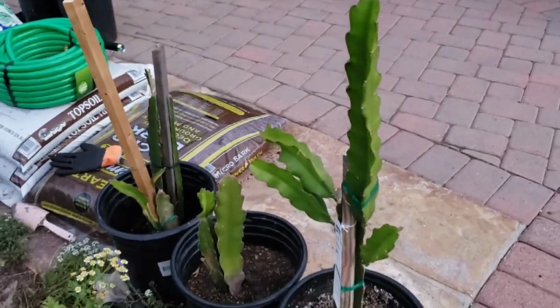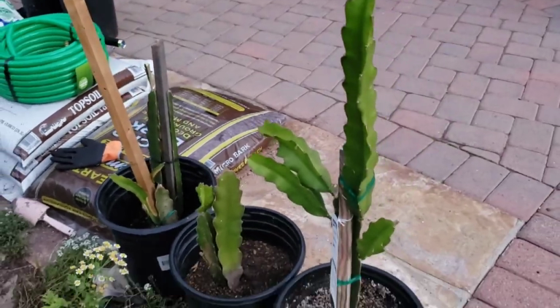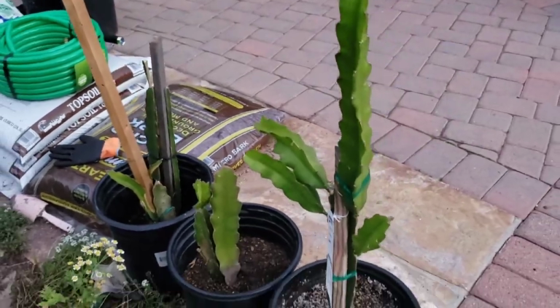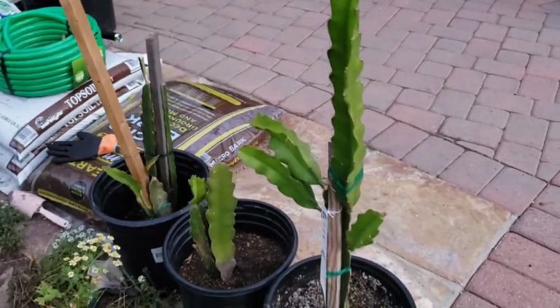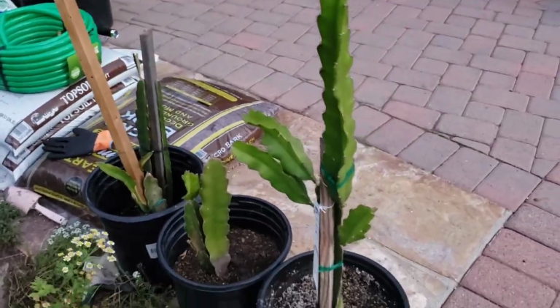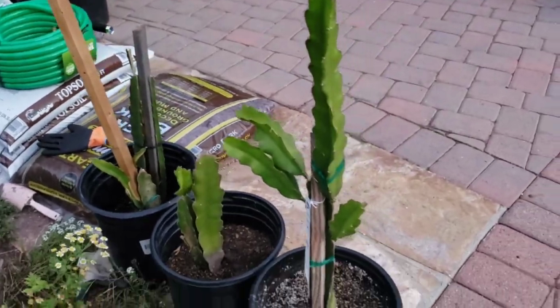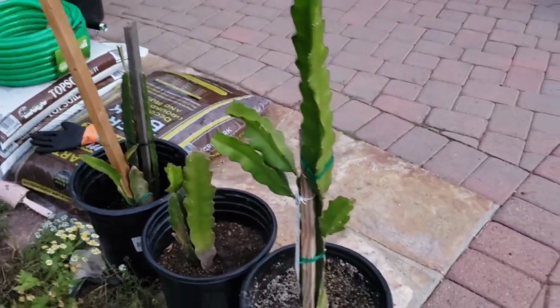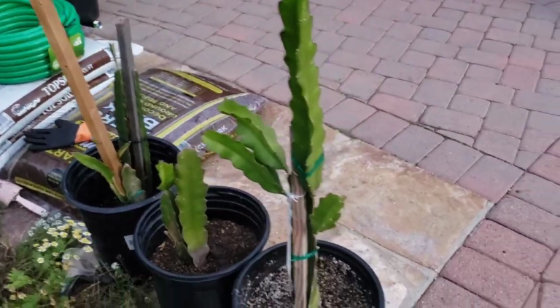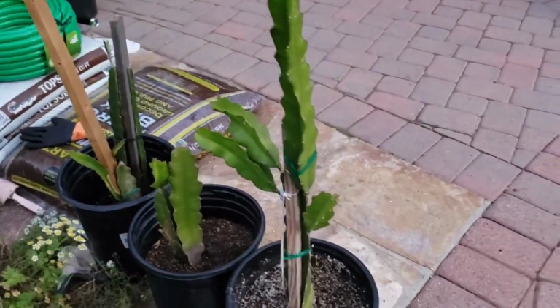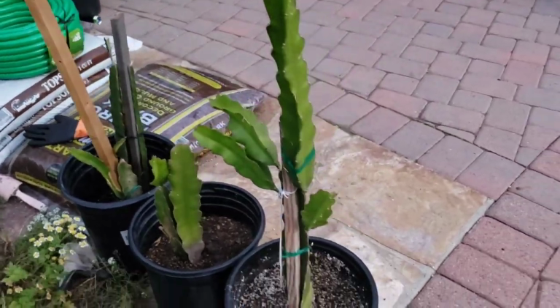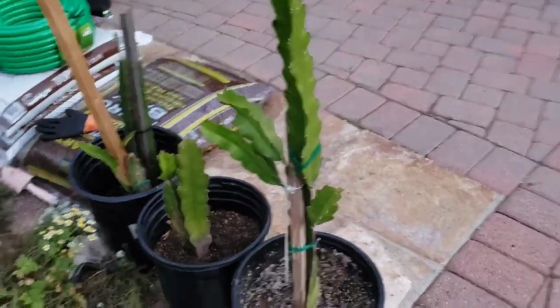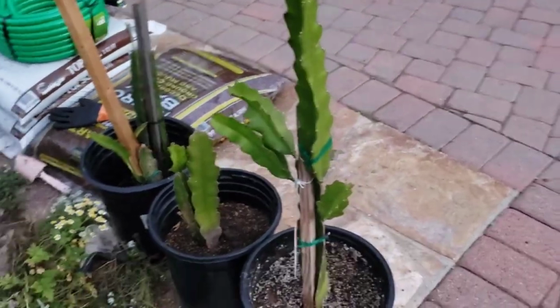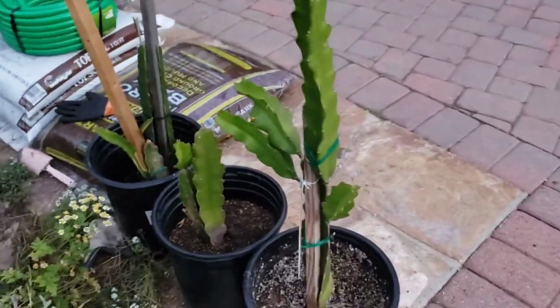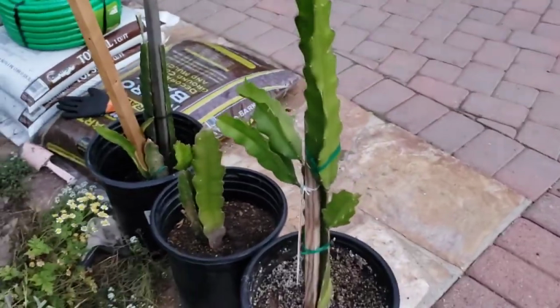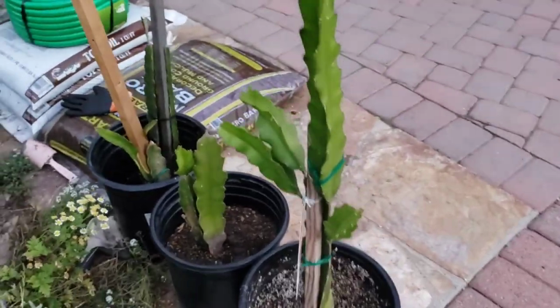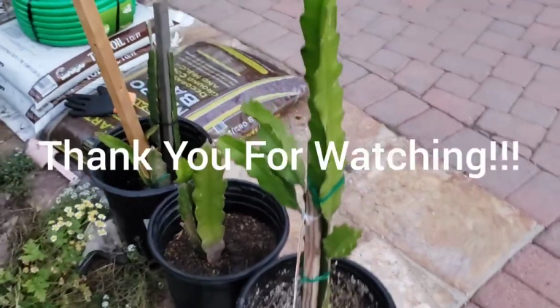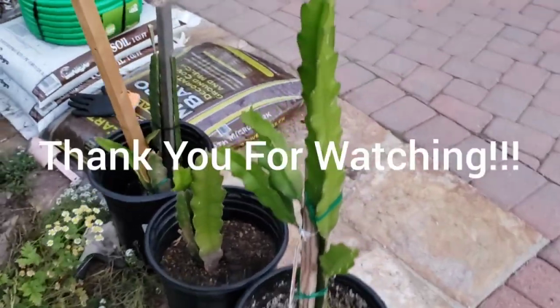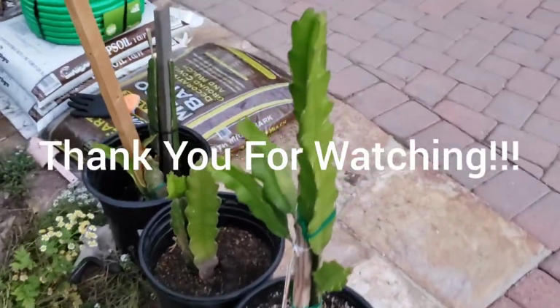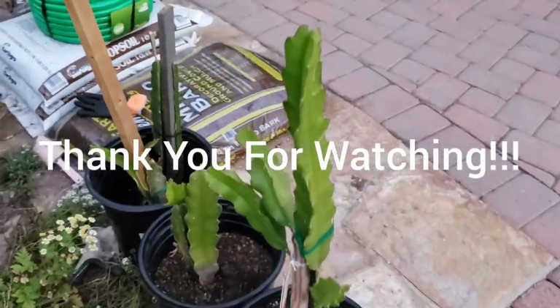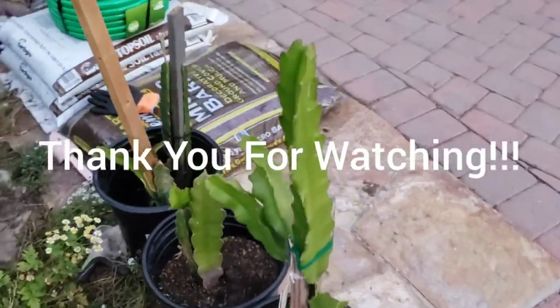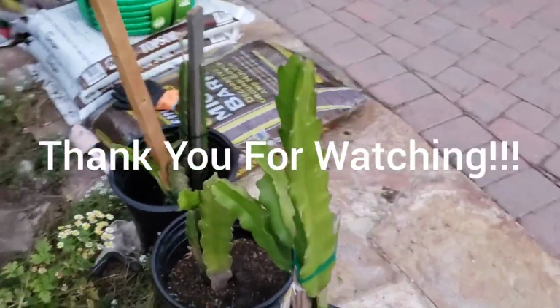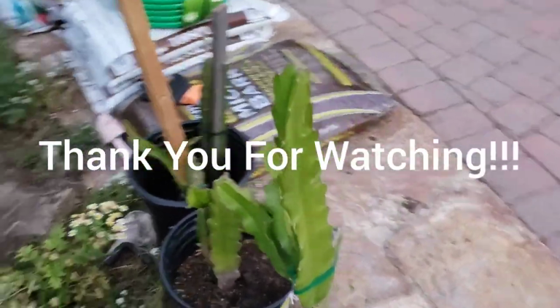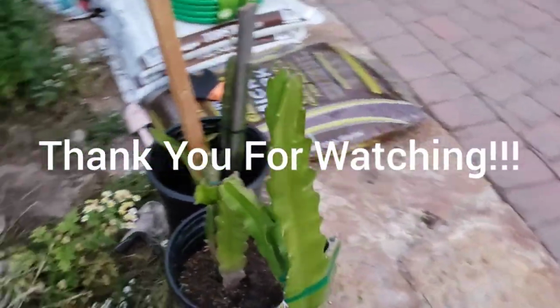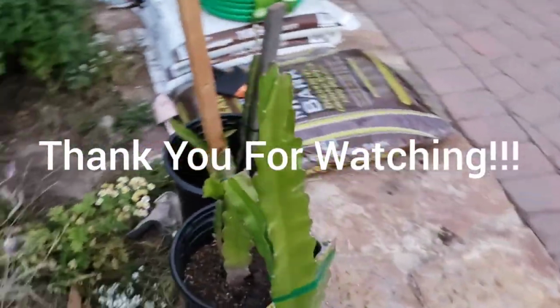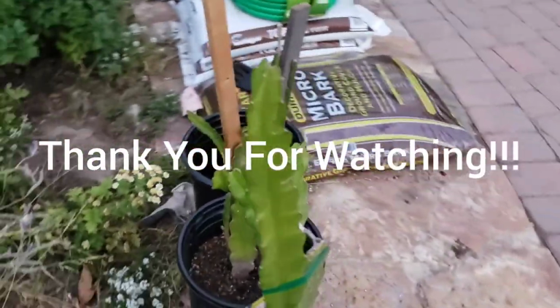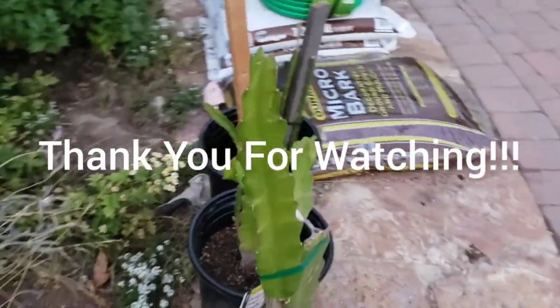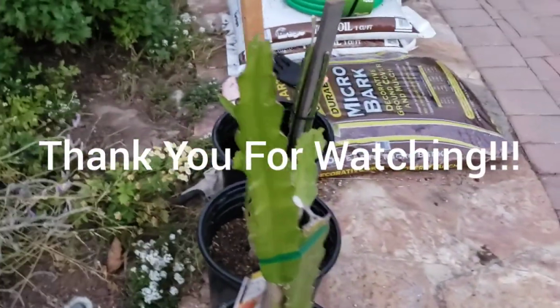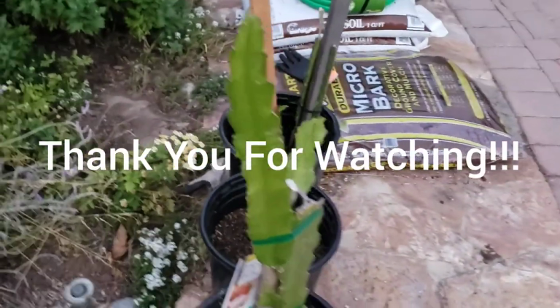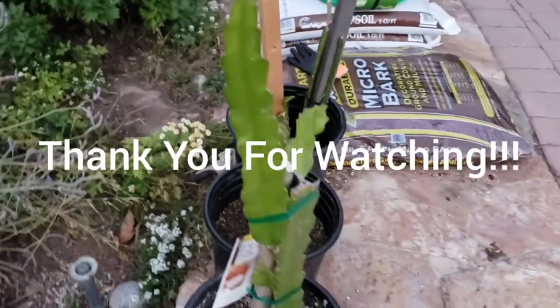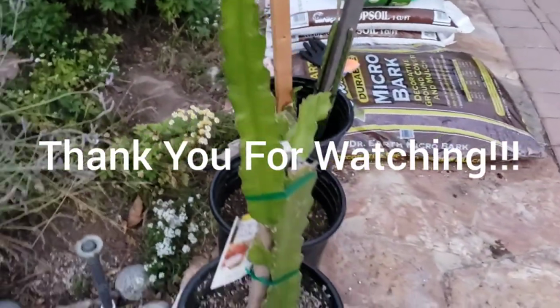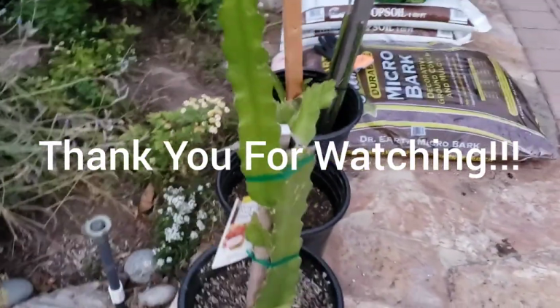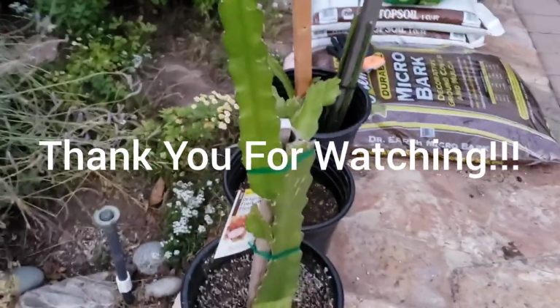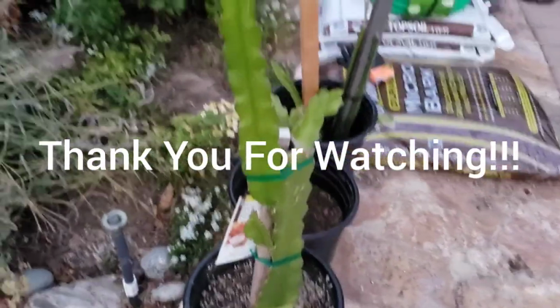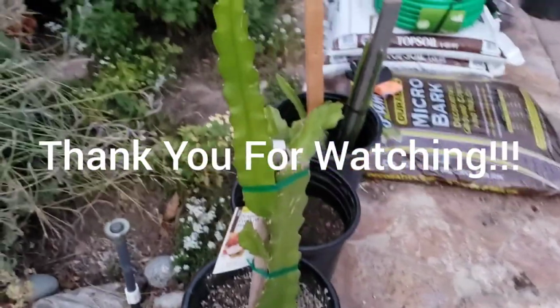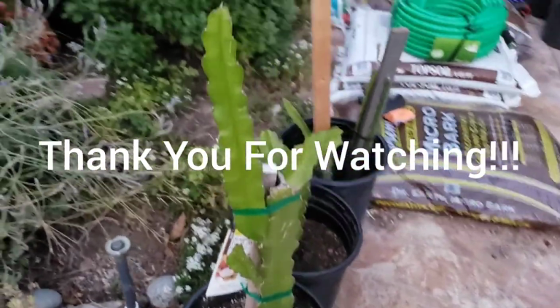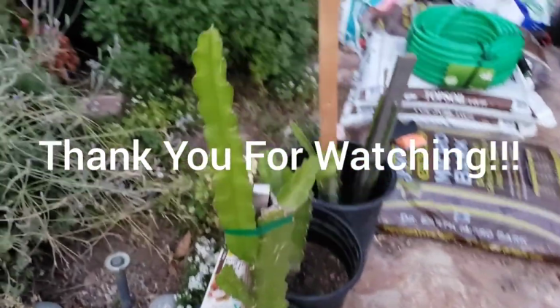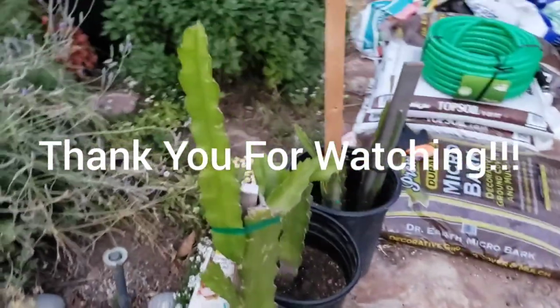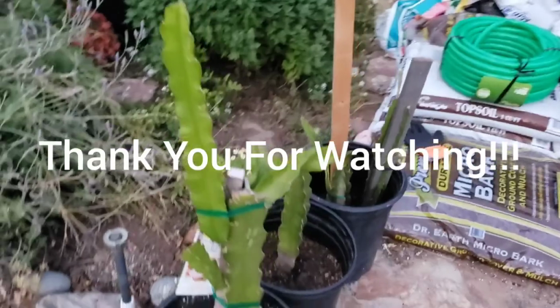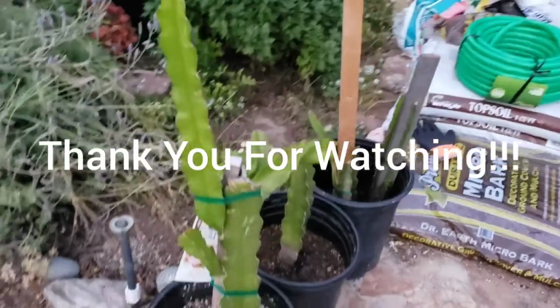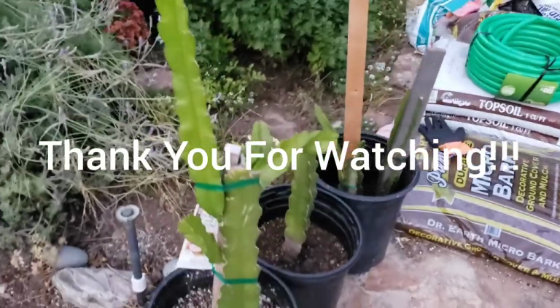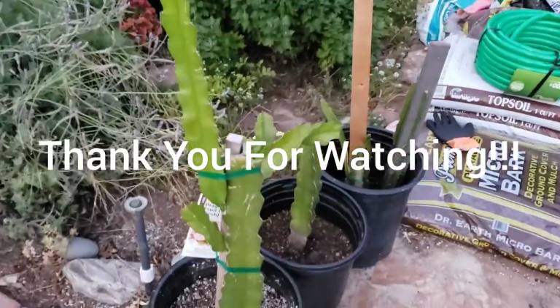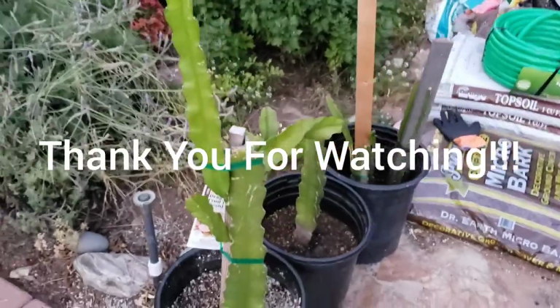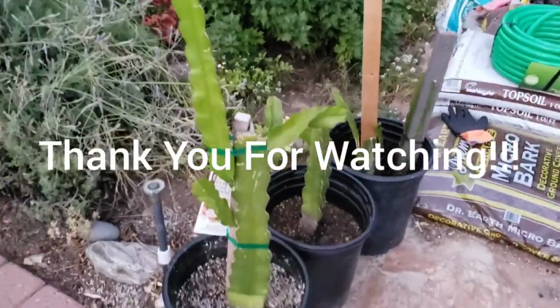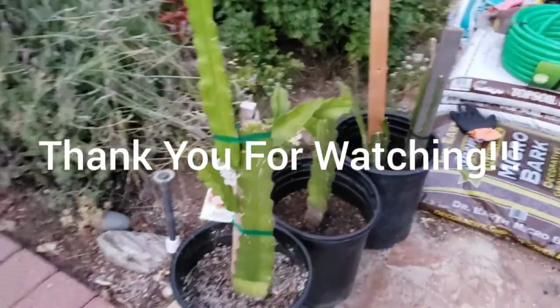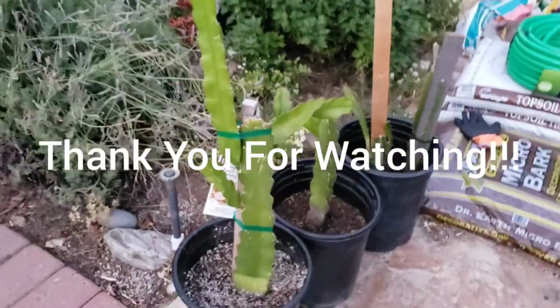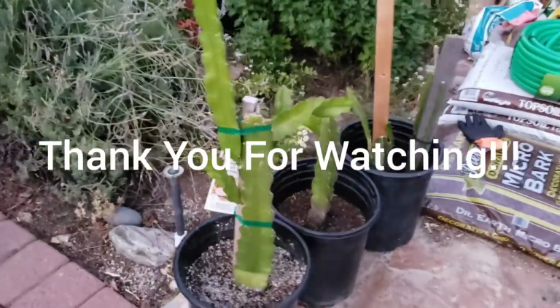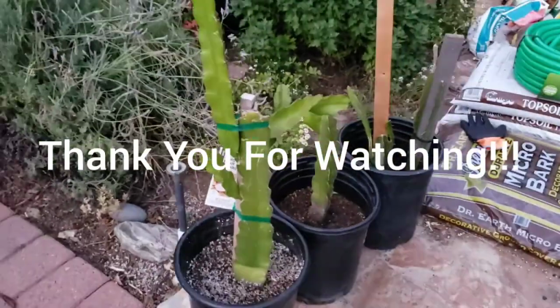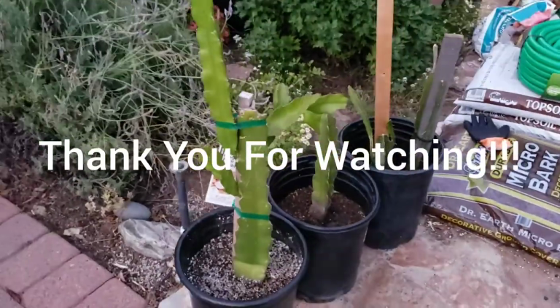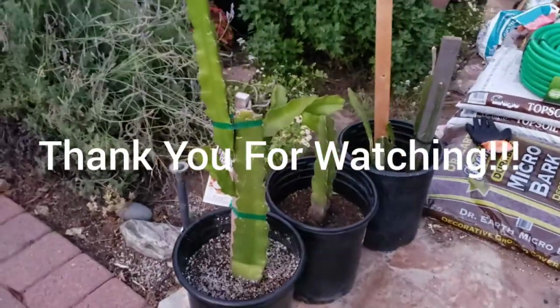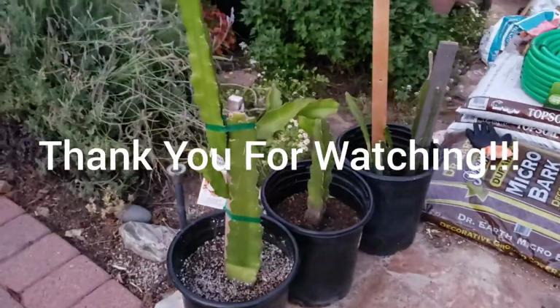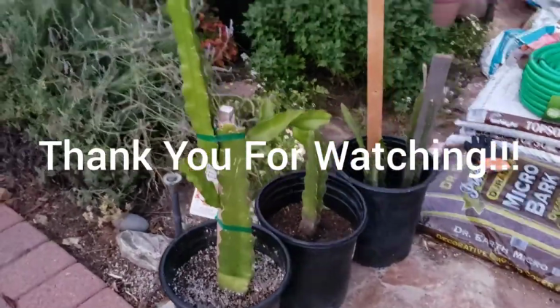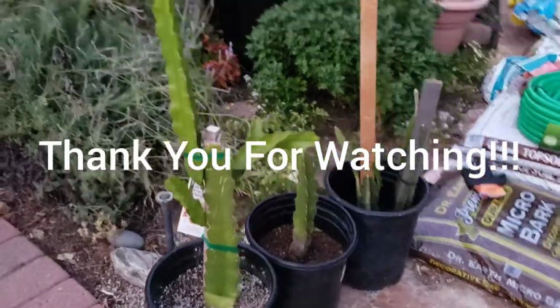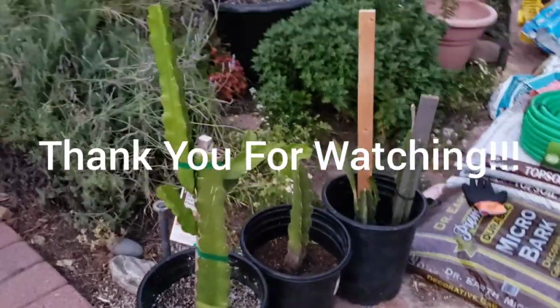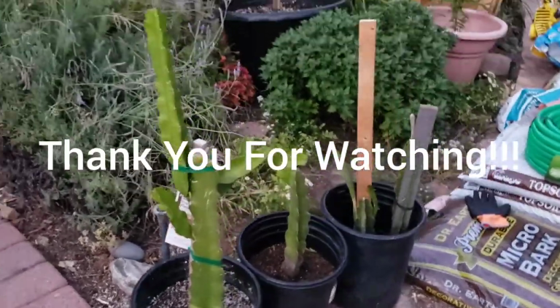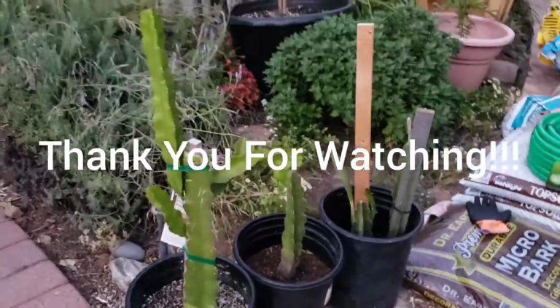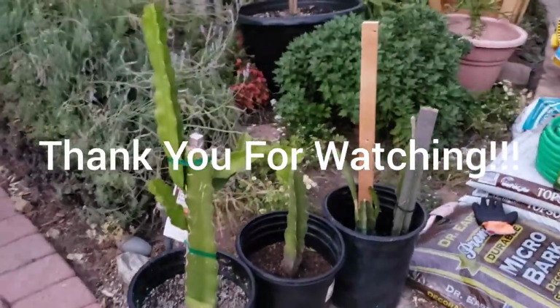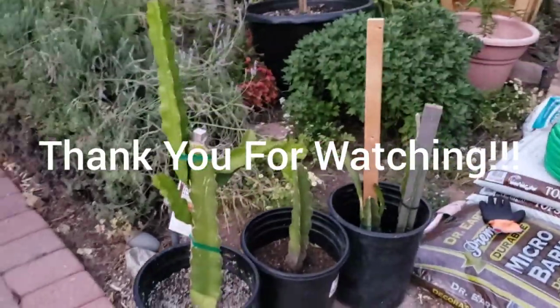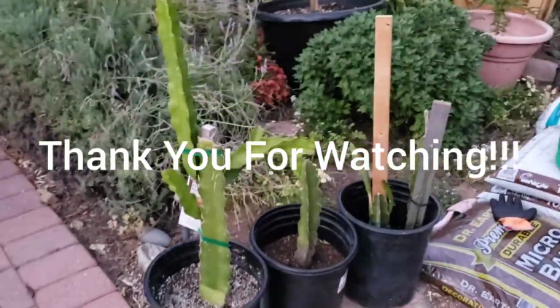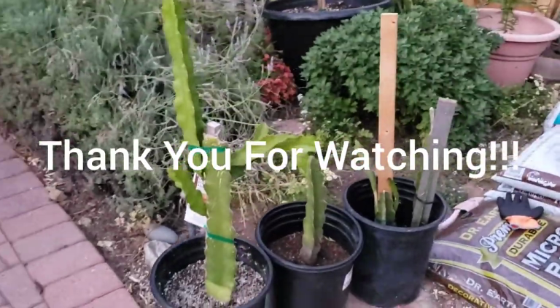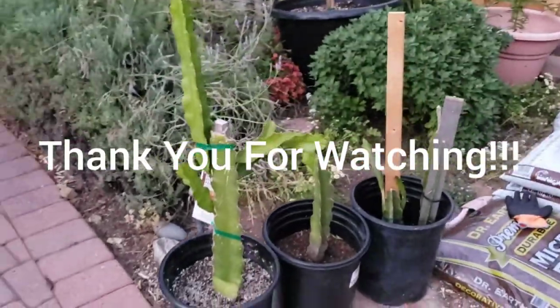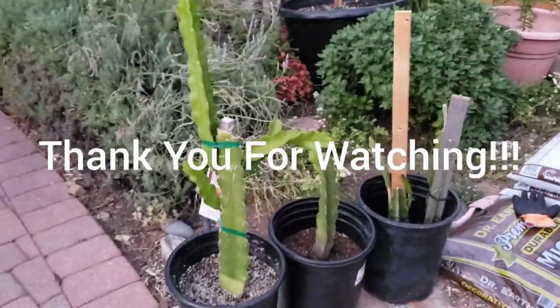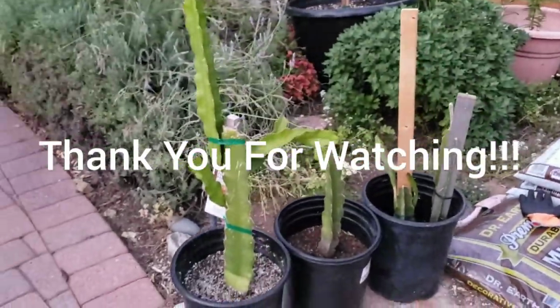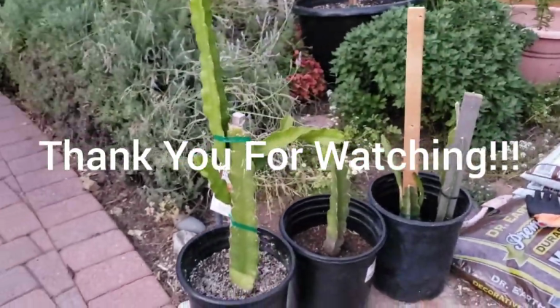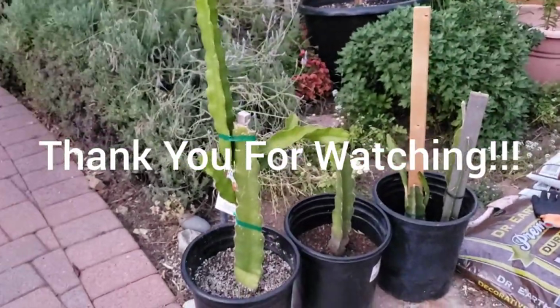Thank you very much for joining us. If you like this video, please press the like and subscribe button. Thank you.